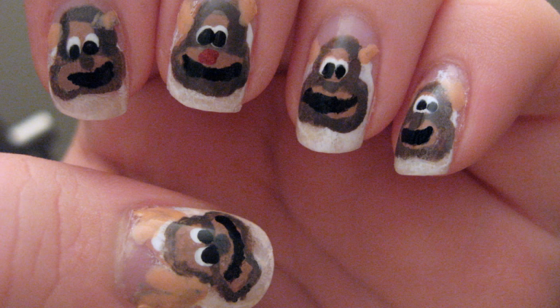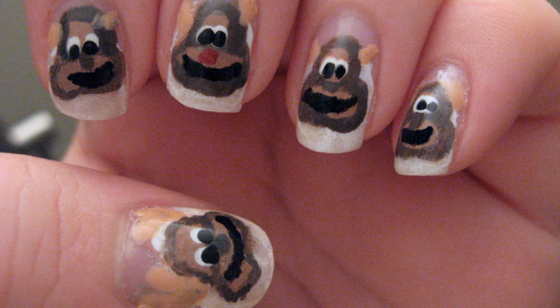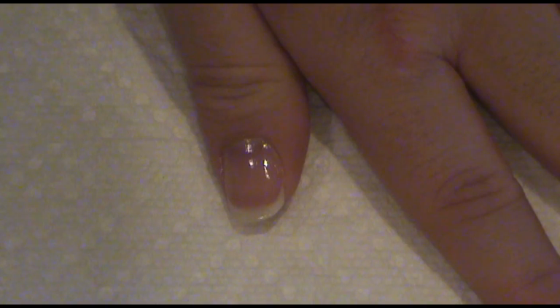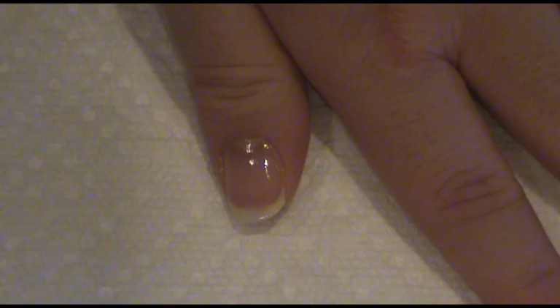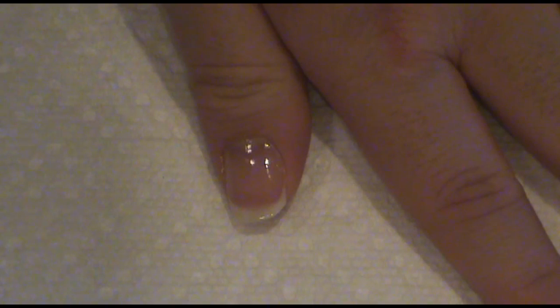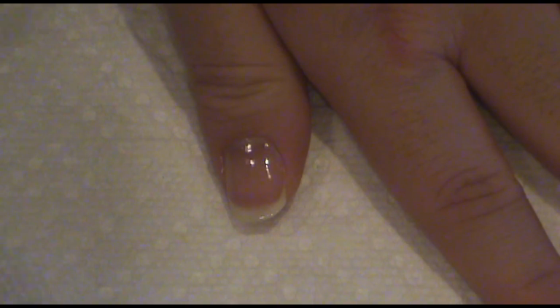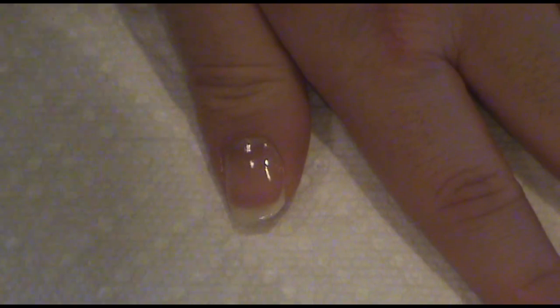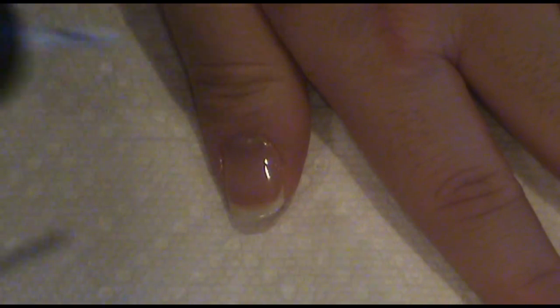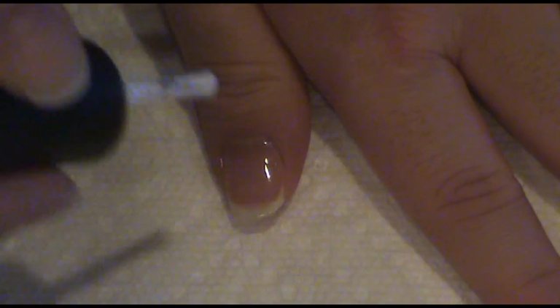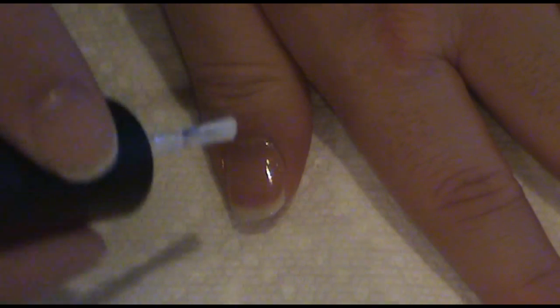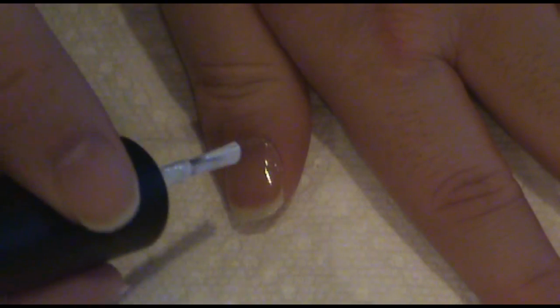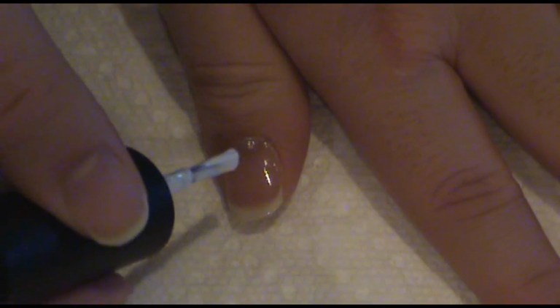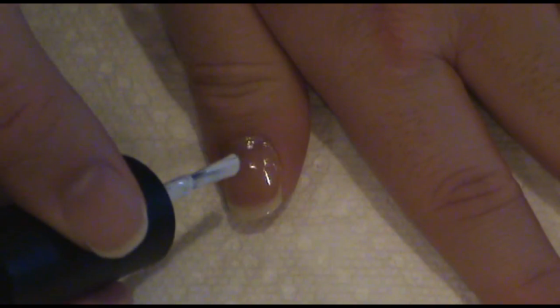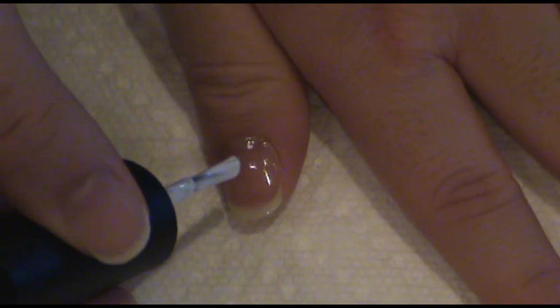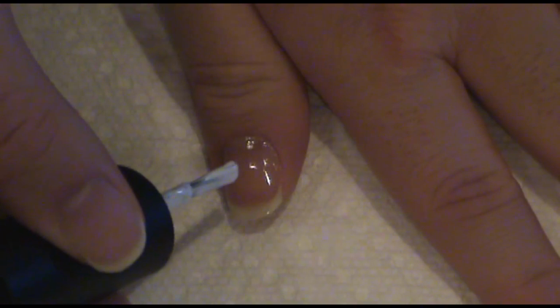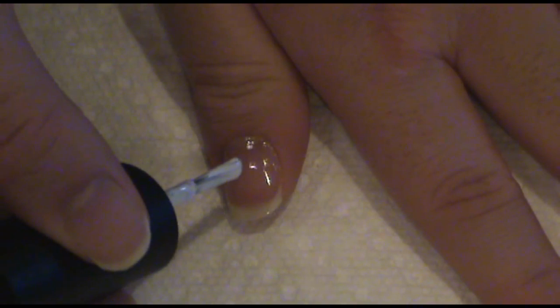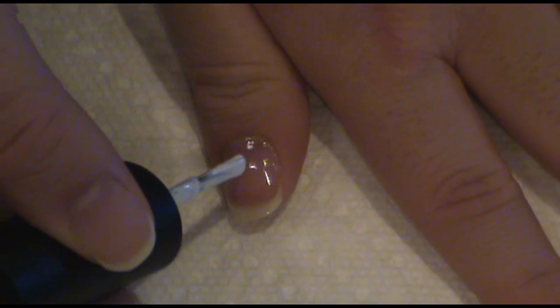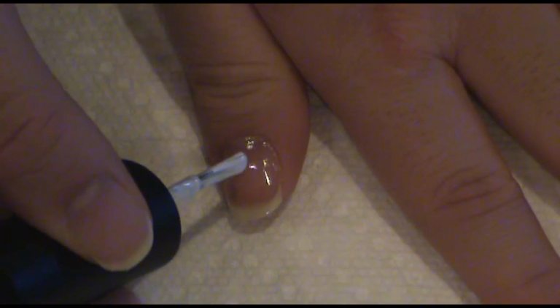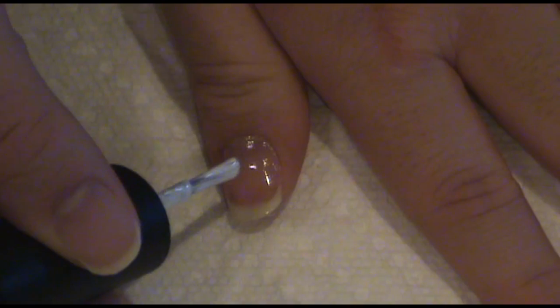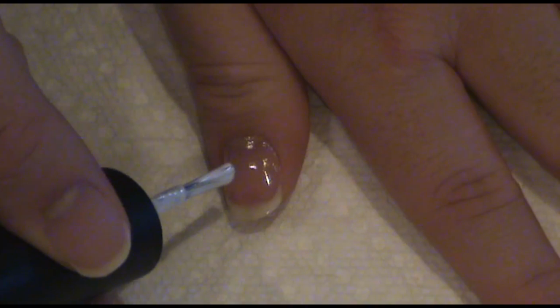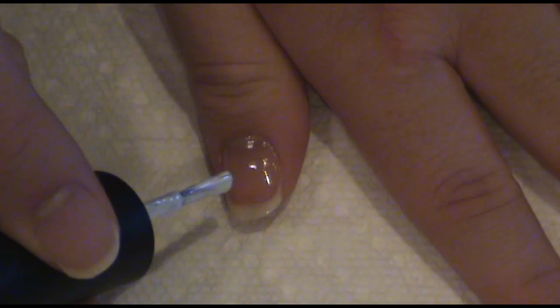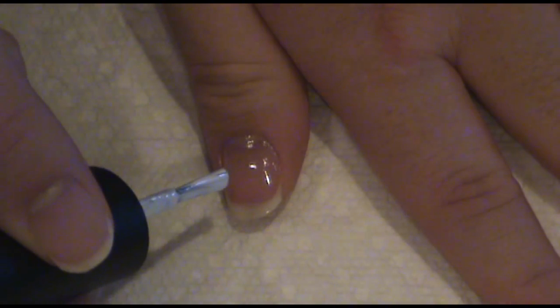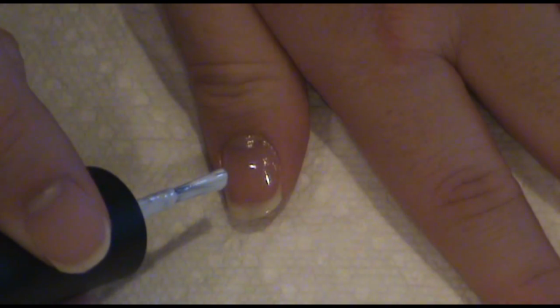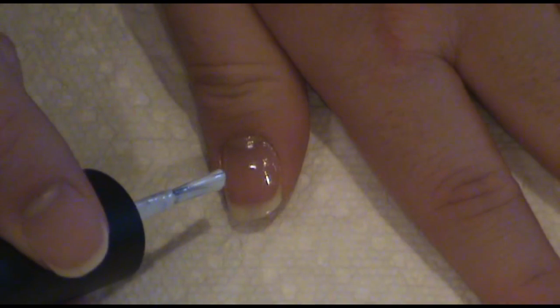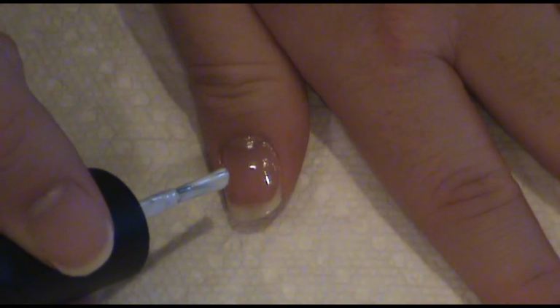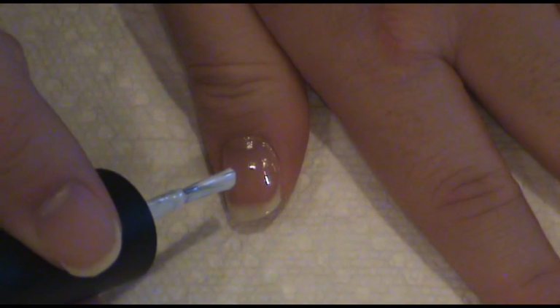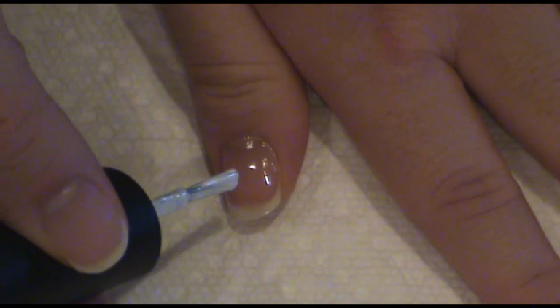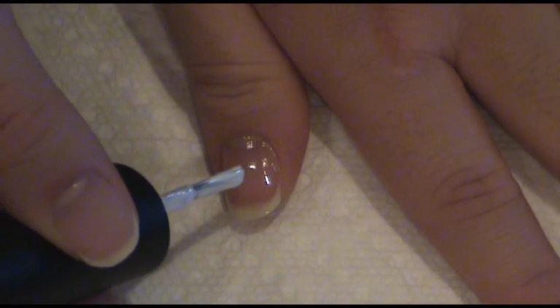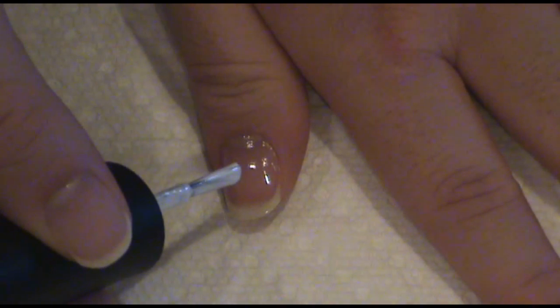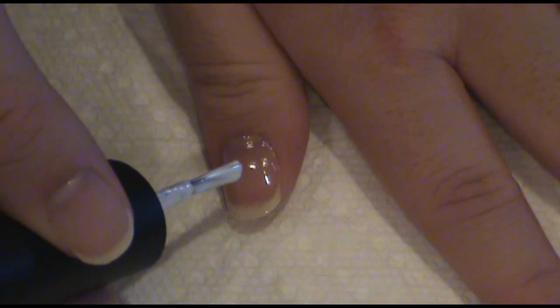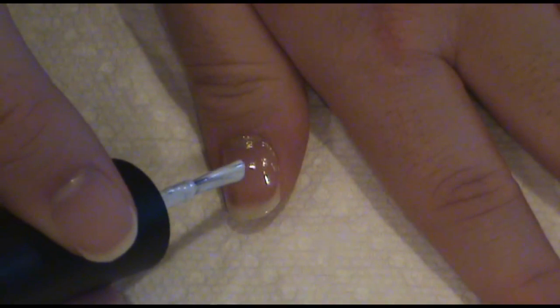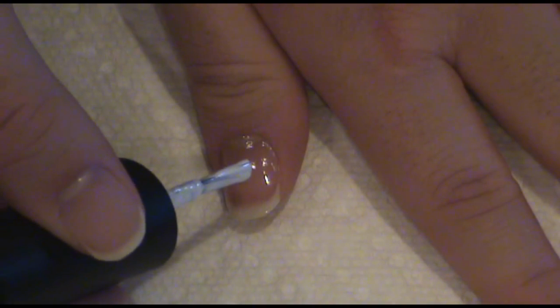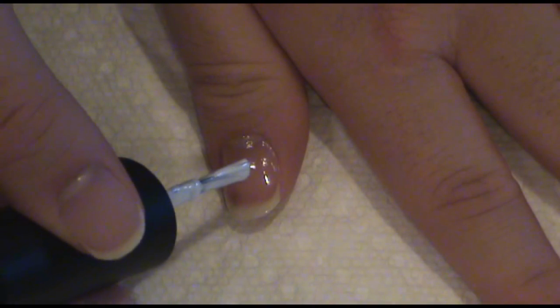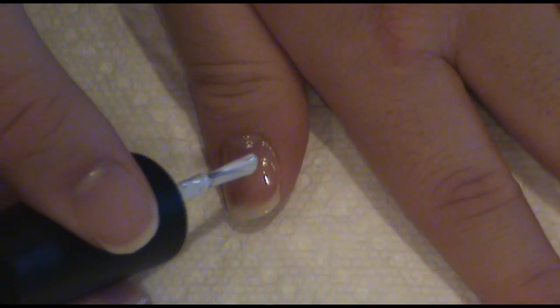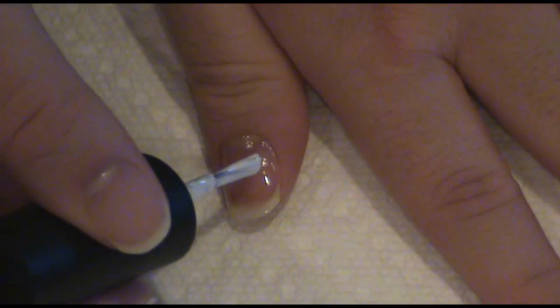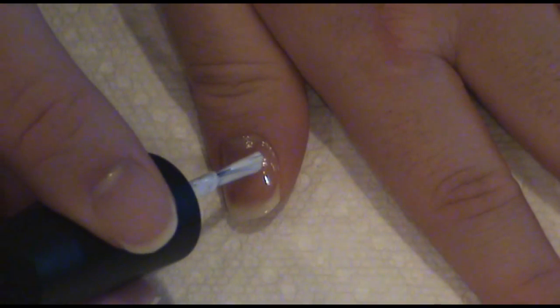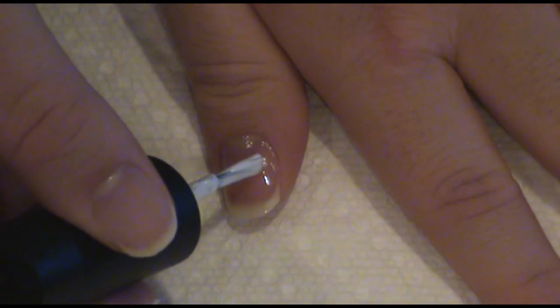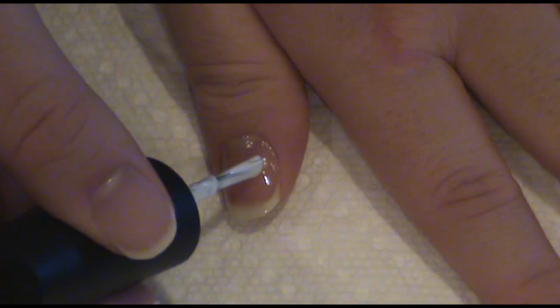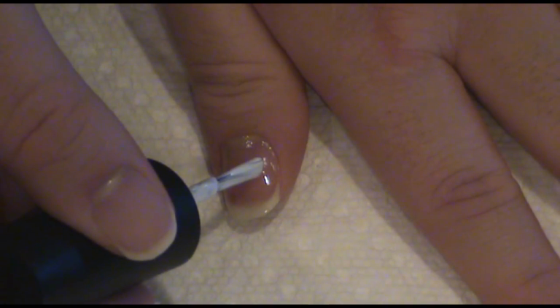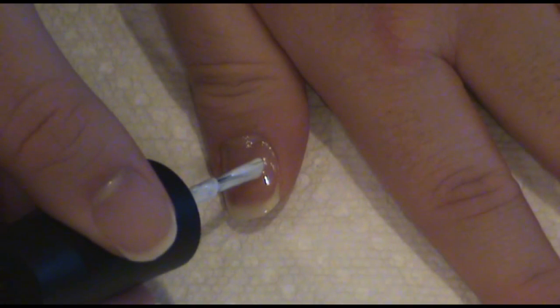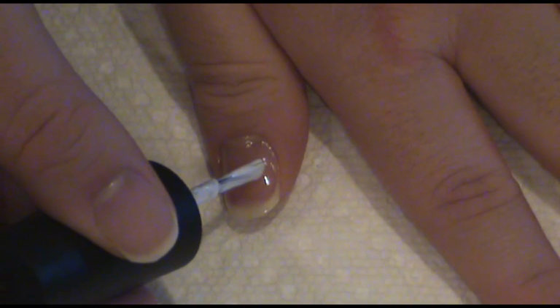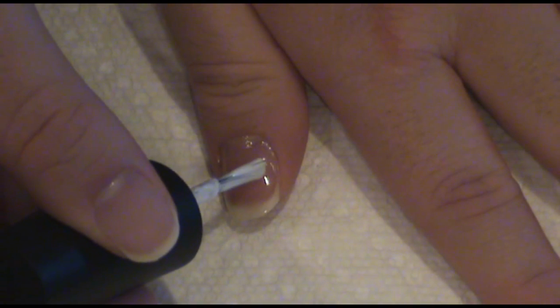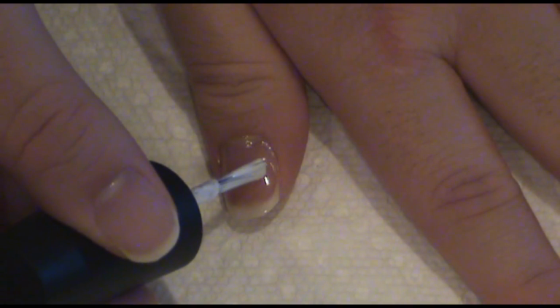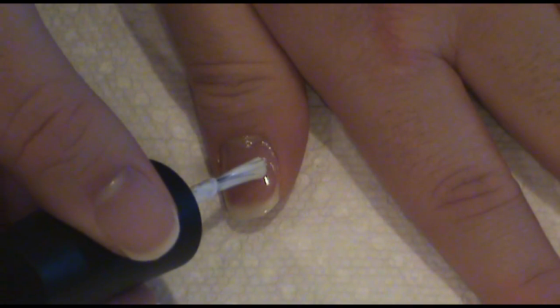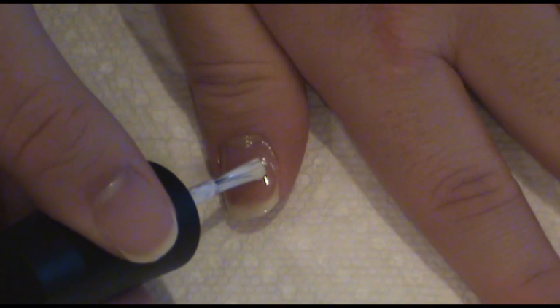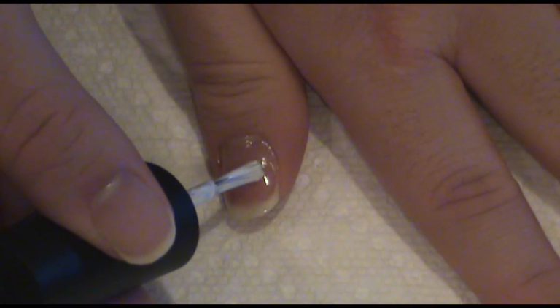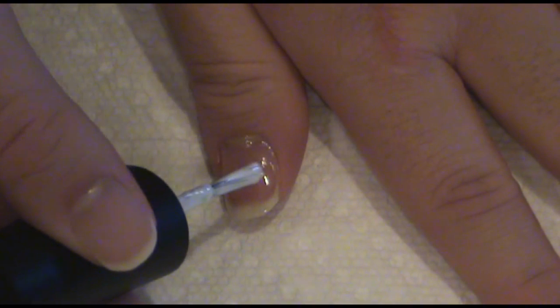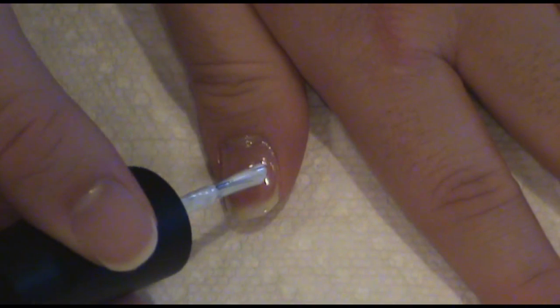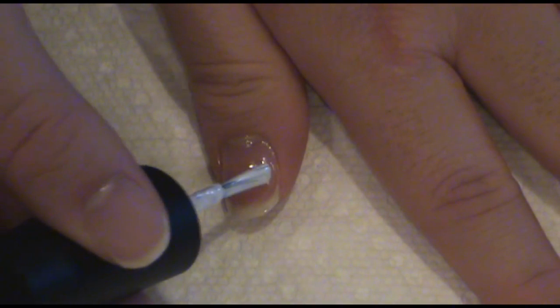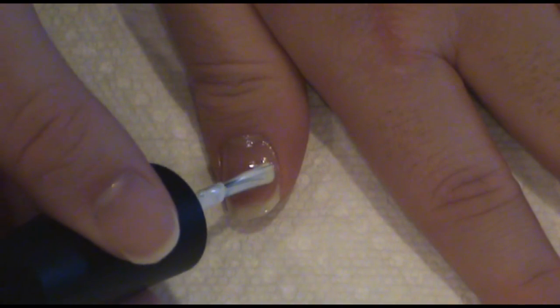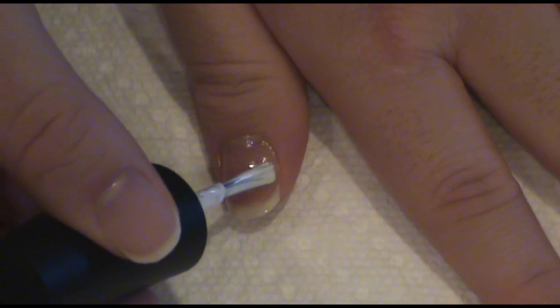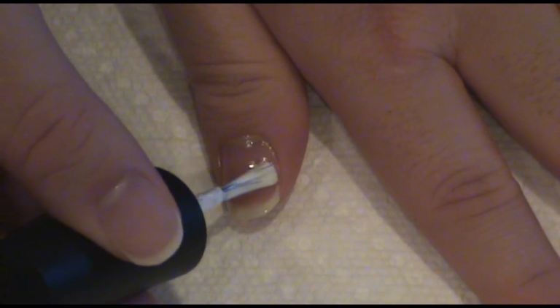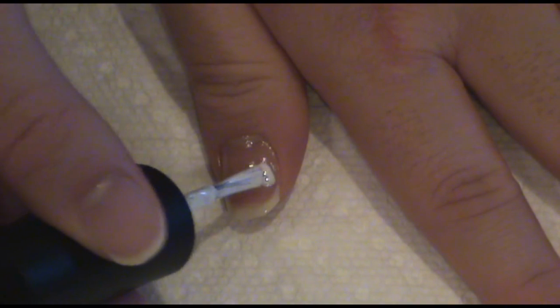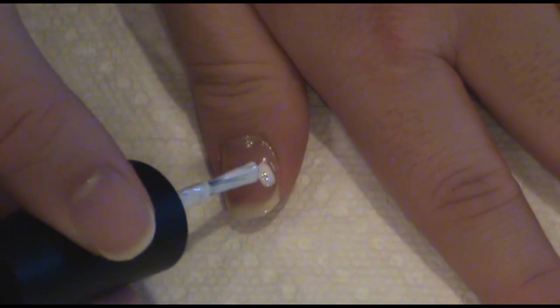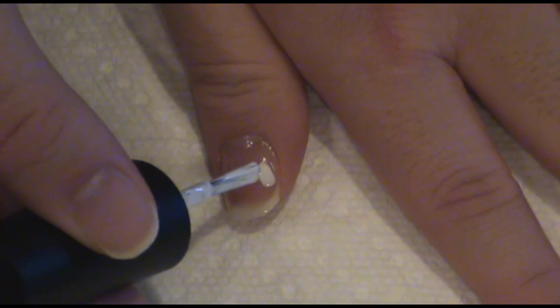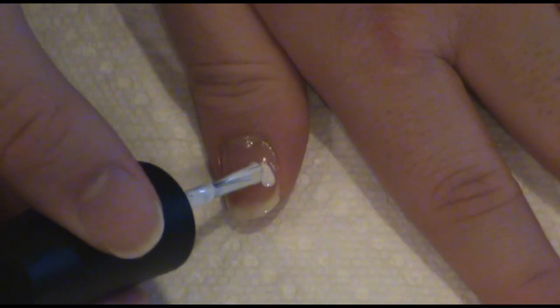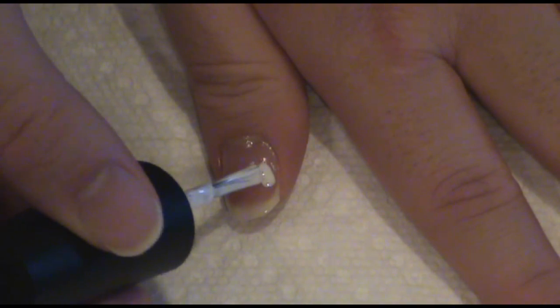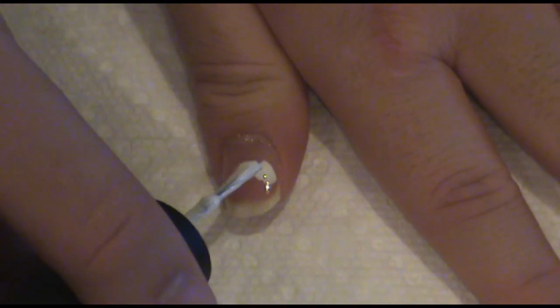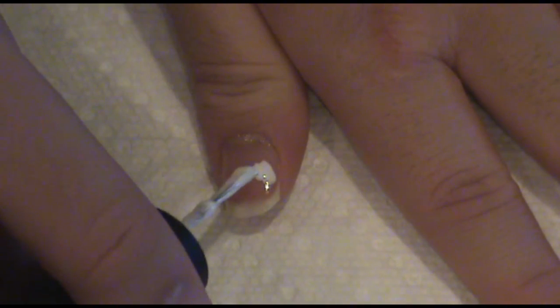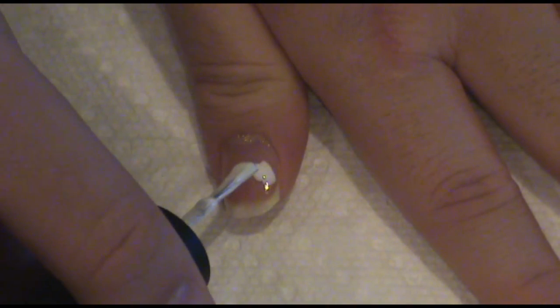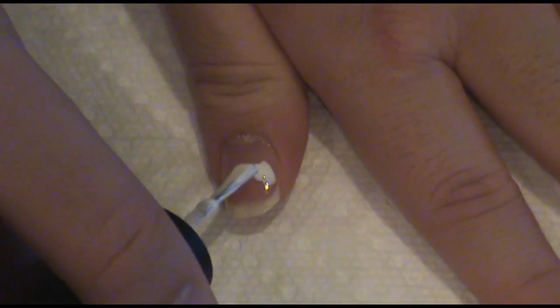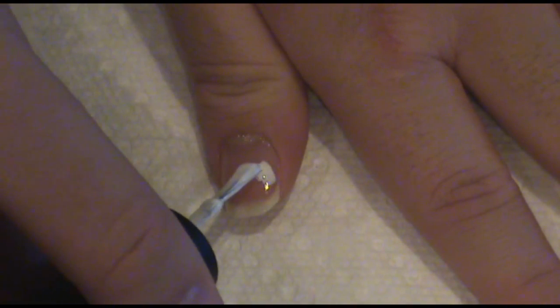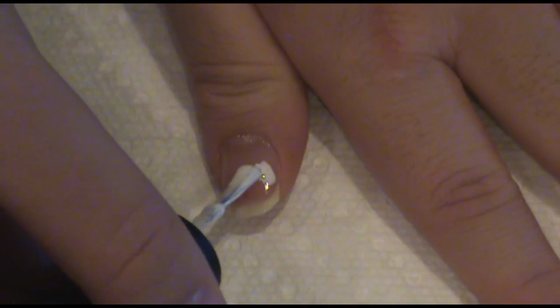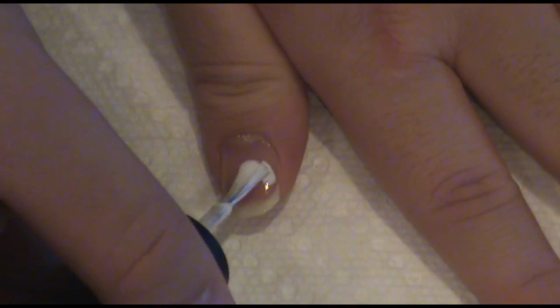First we're going to start off with a base coat. Using a white nail polish, dab the polish from the center of the nail to the nail tip like this.